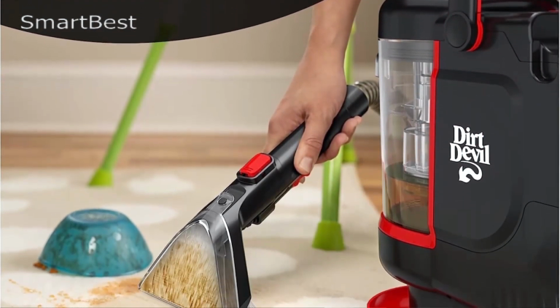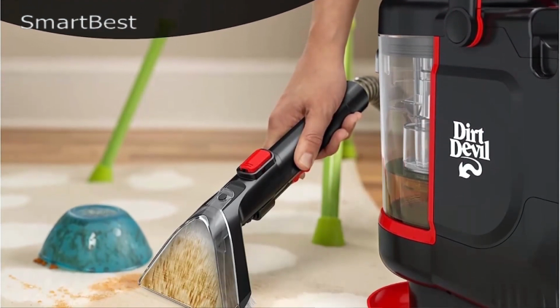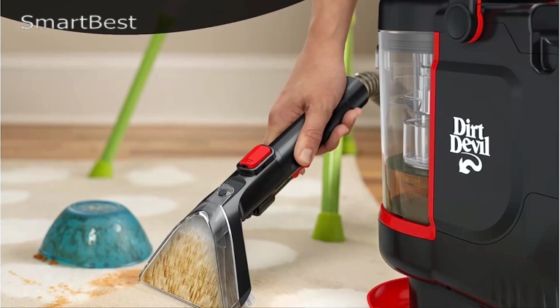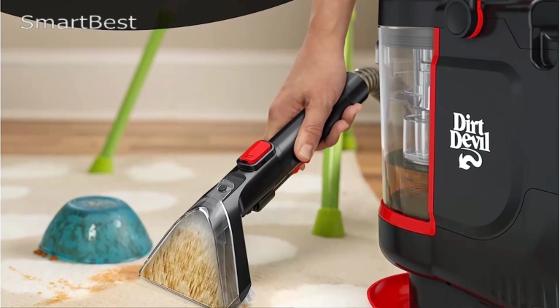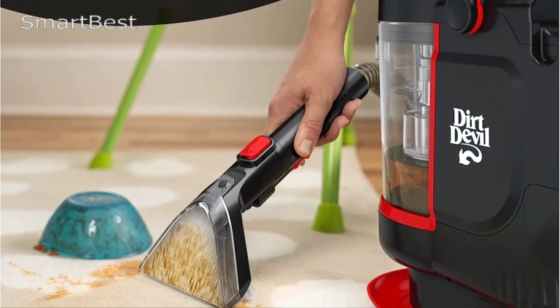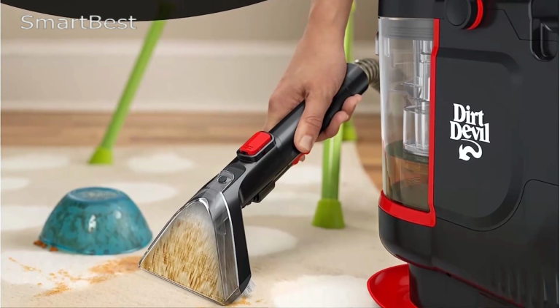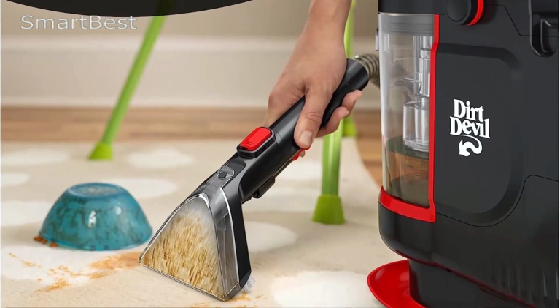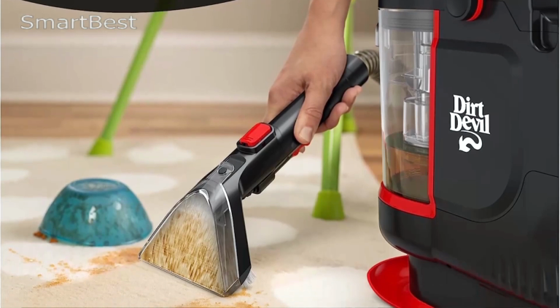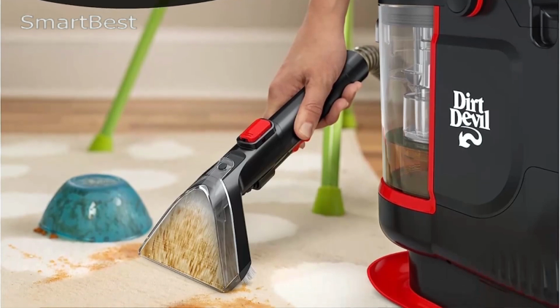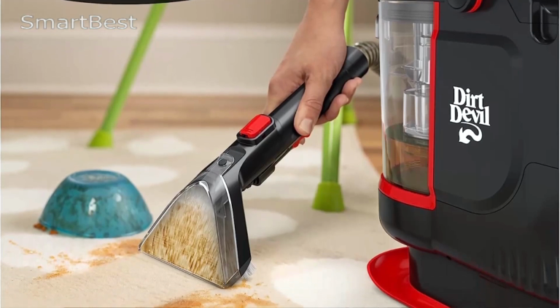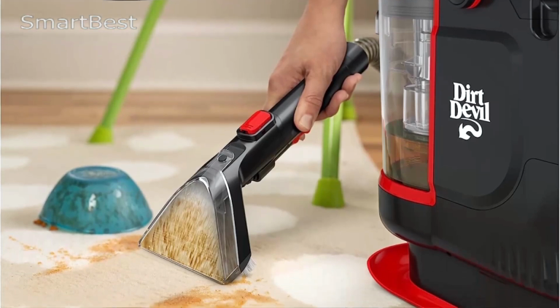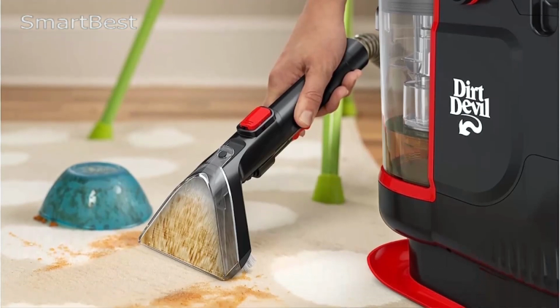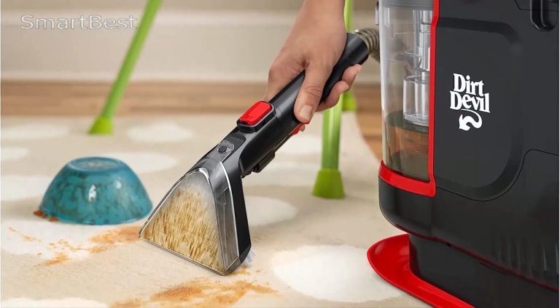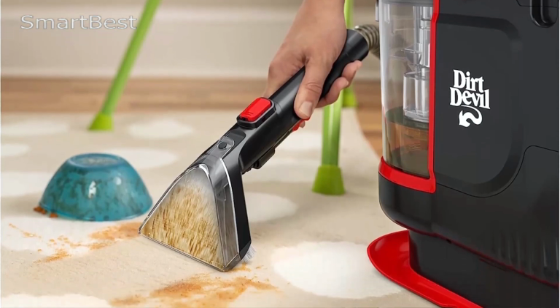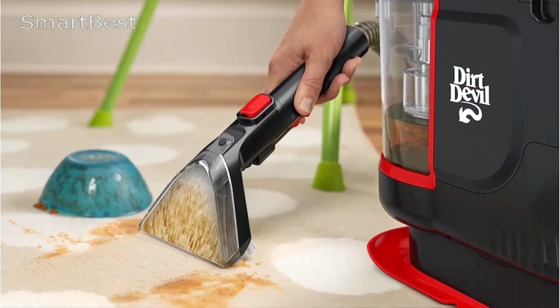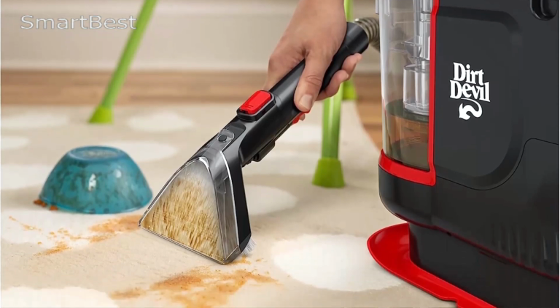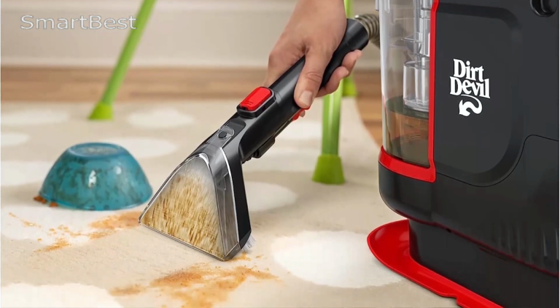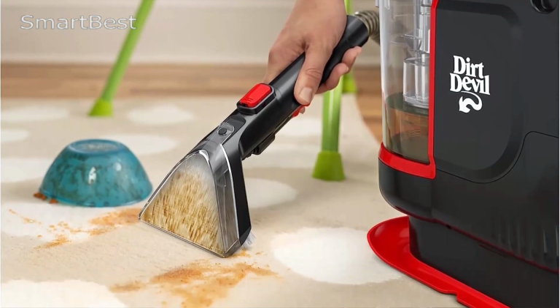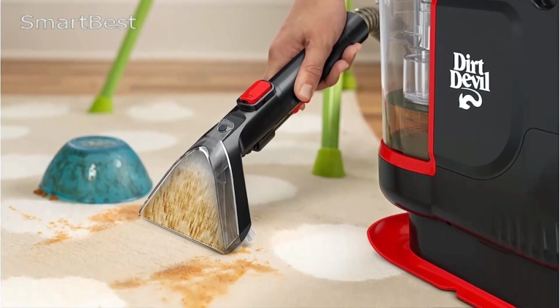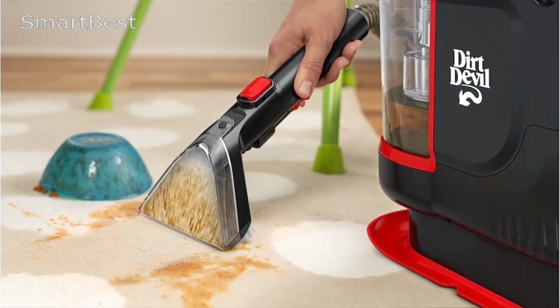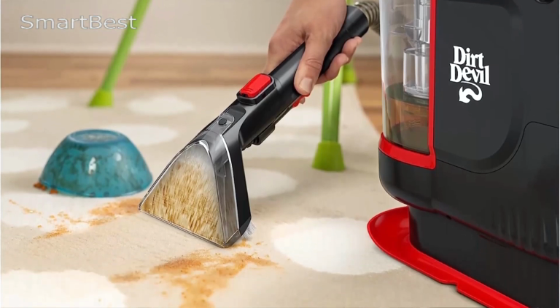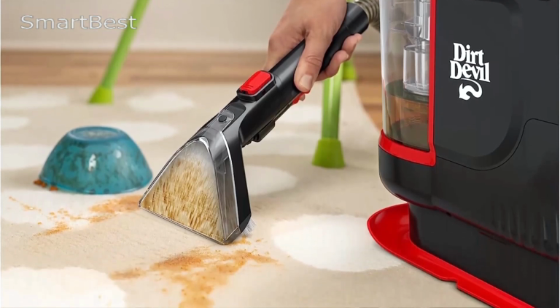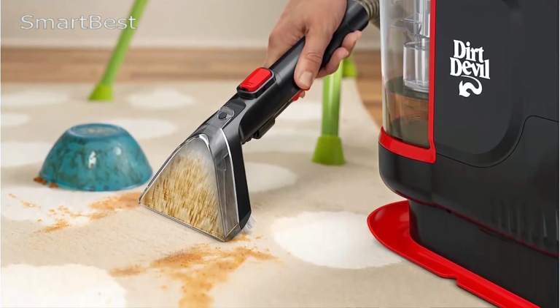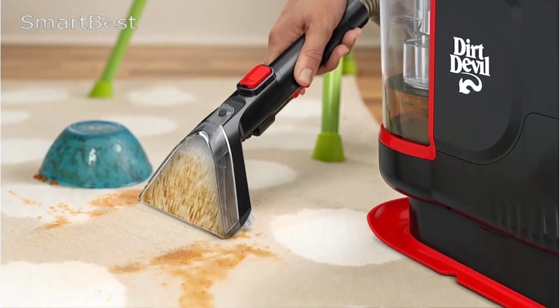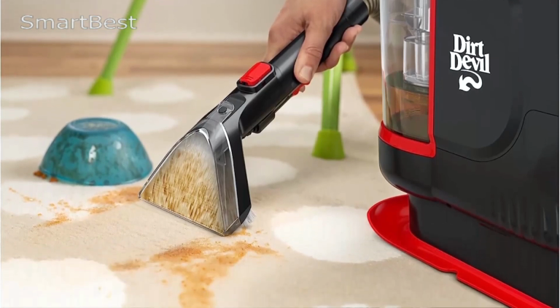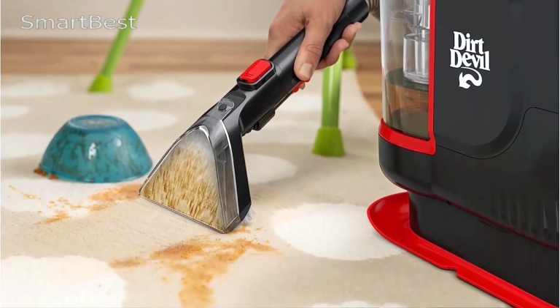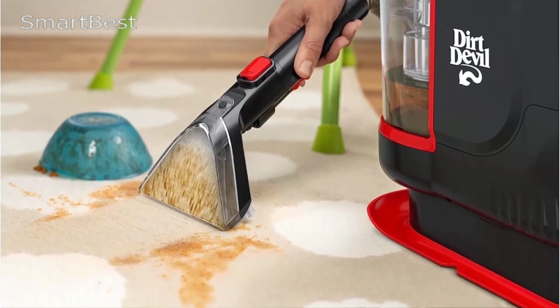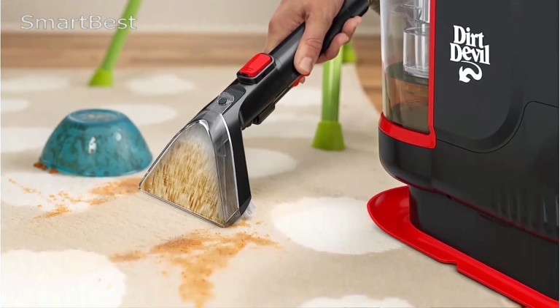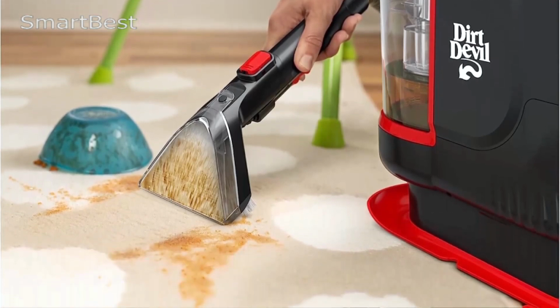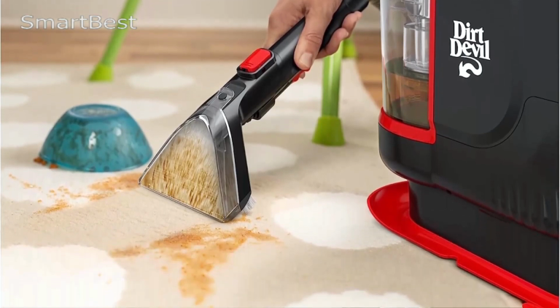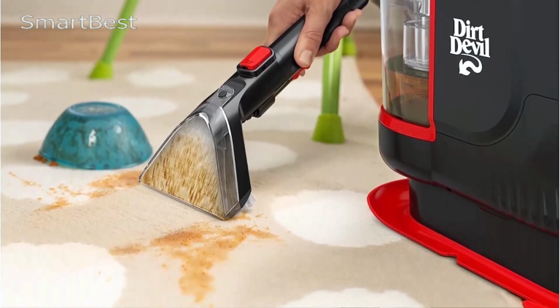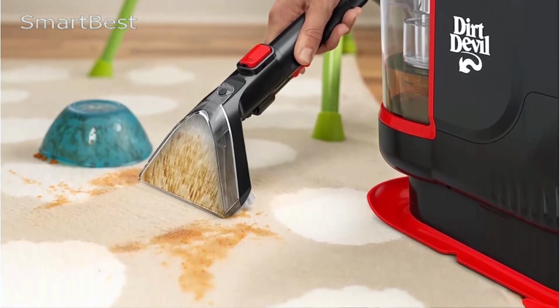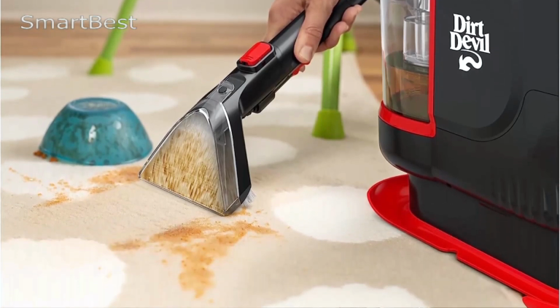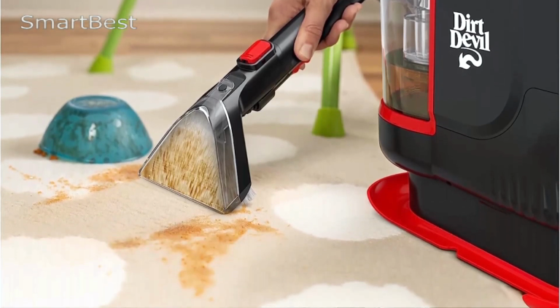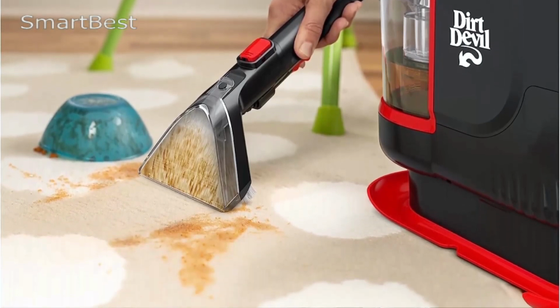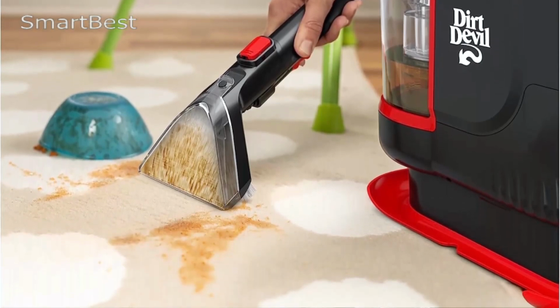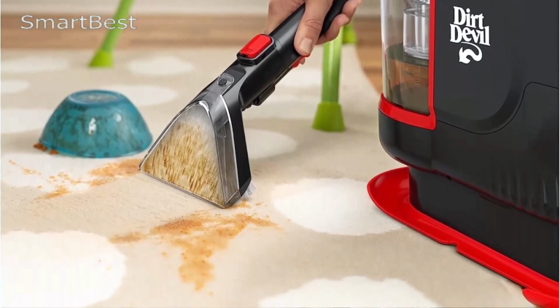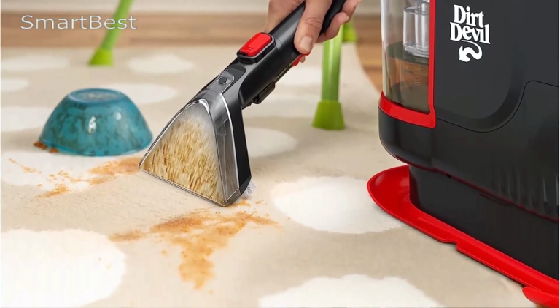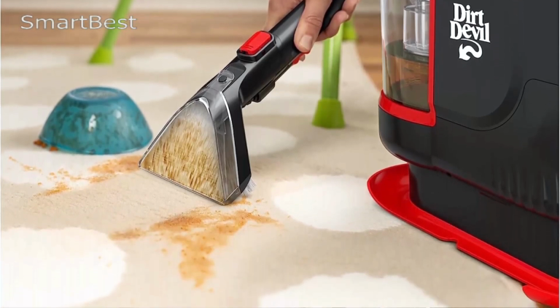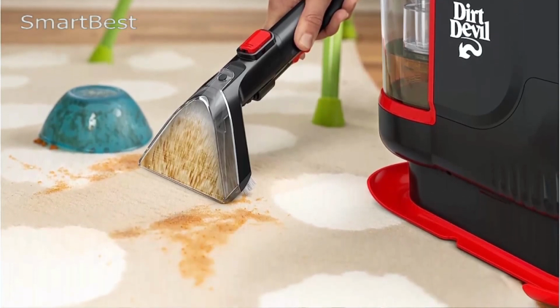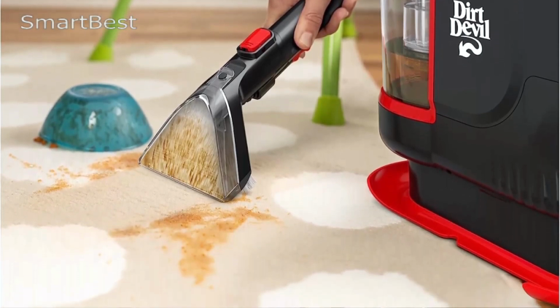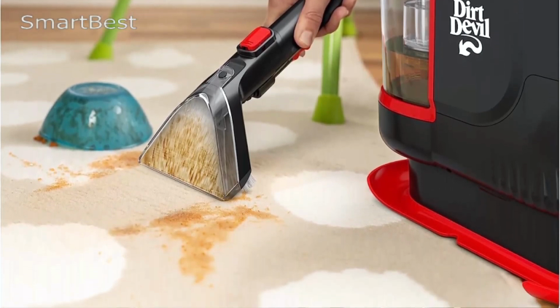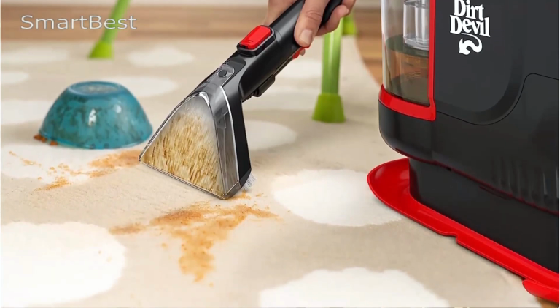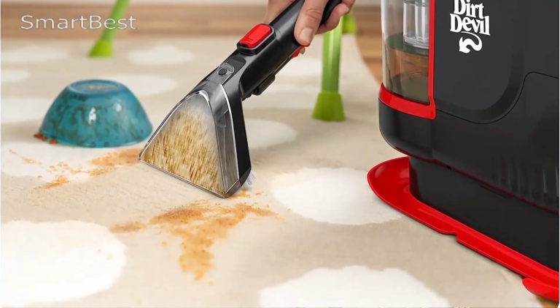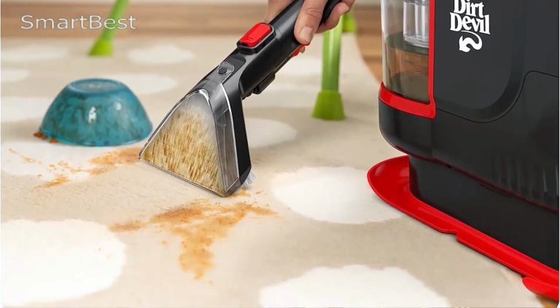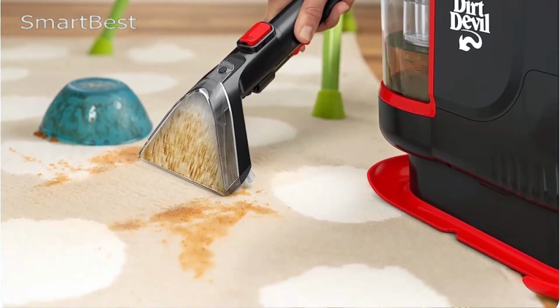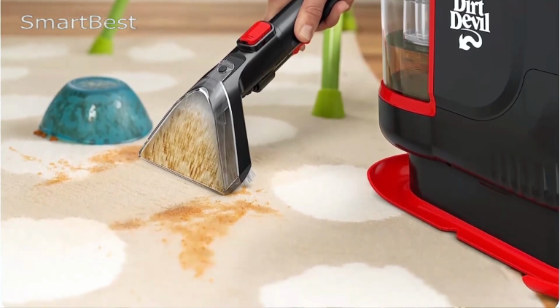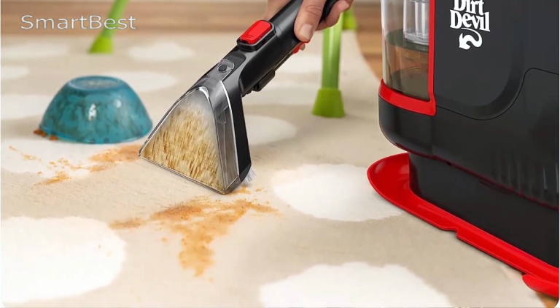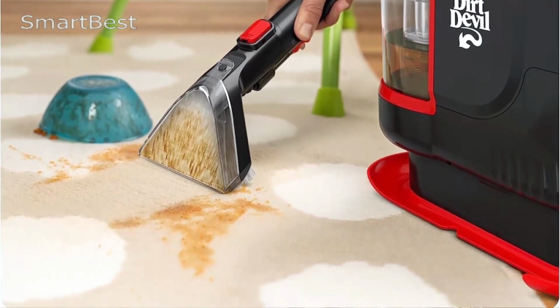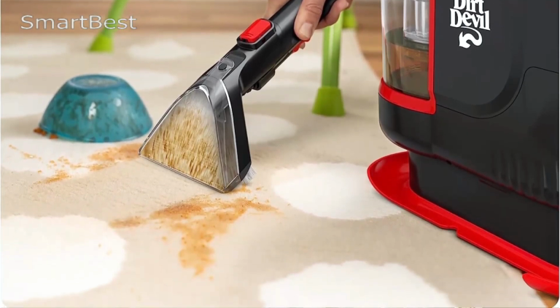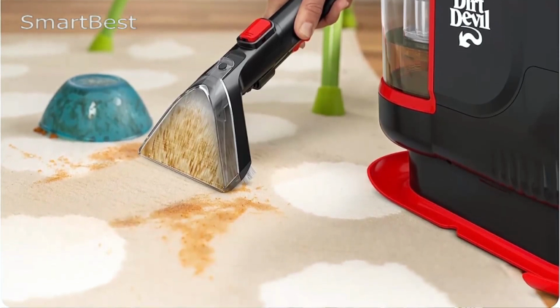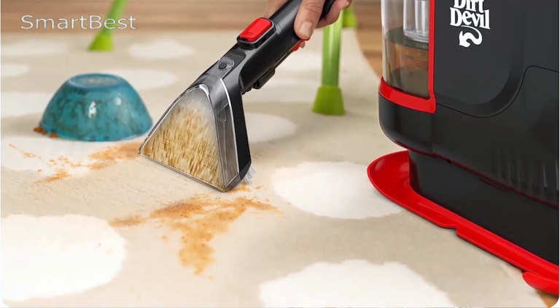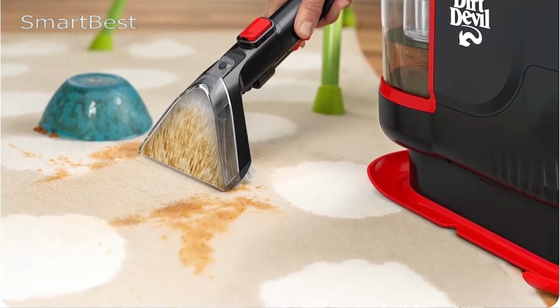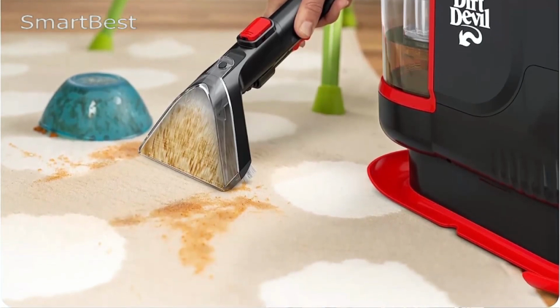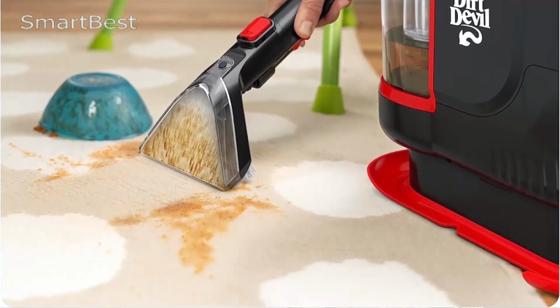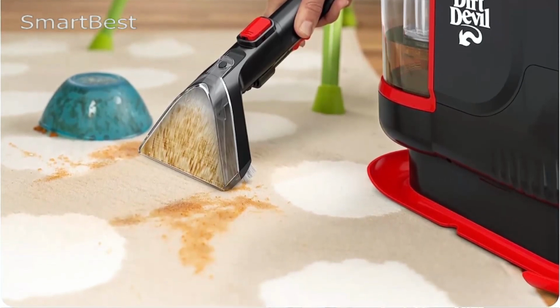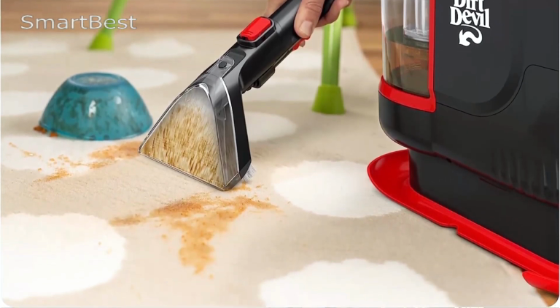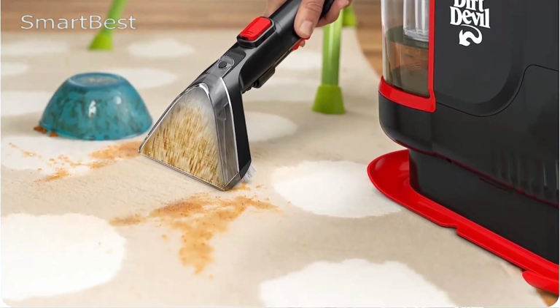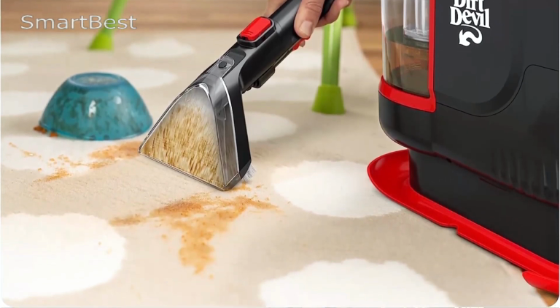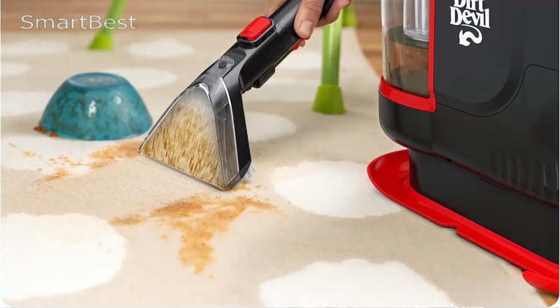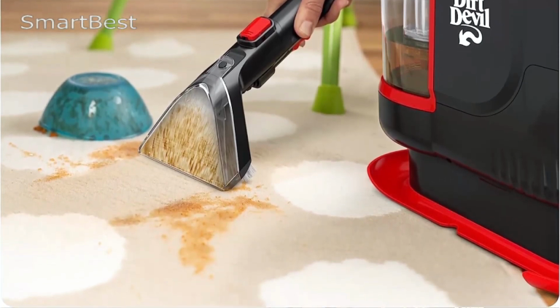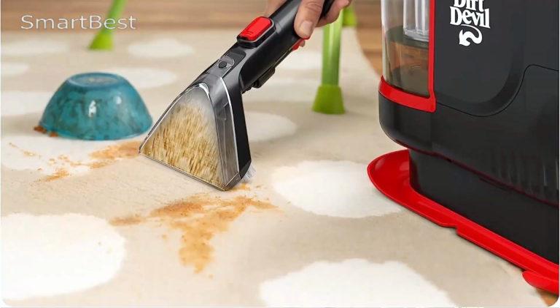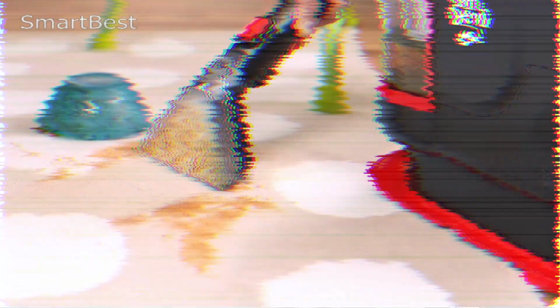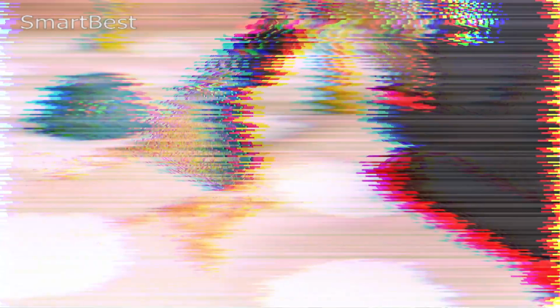One of the standout features of this cleaner is its powerful suction, whether you're dealing with fresh spills or set-in stains.